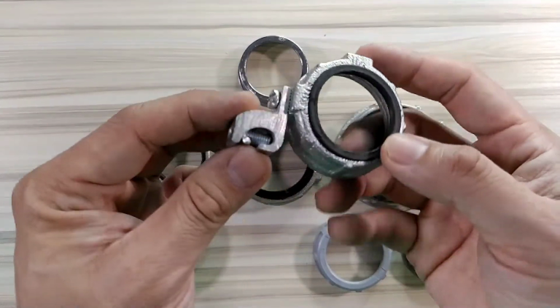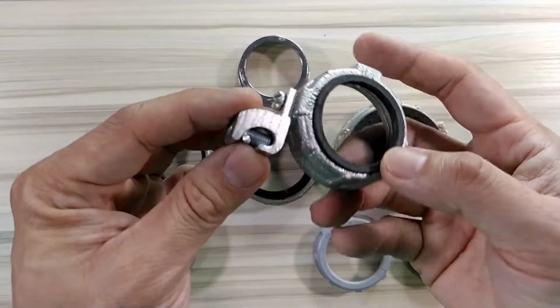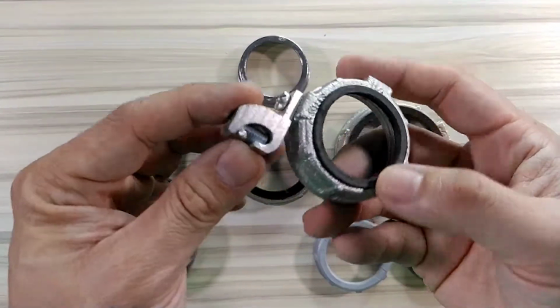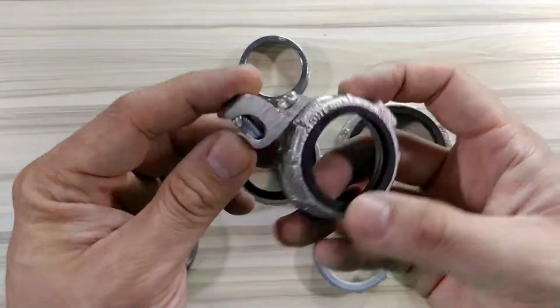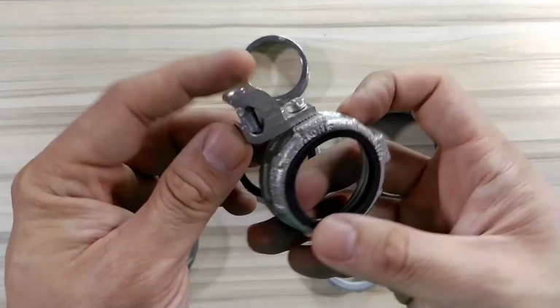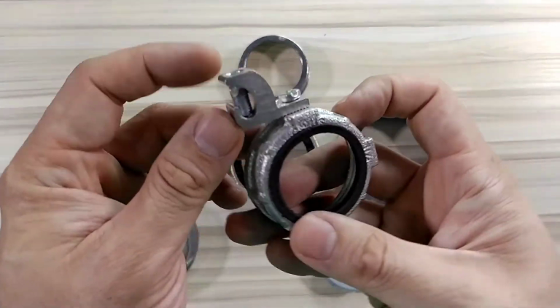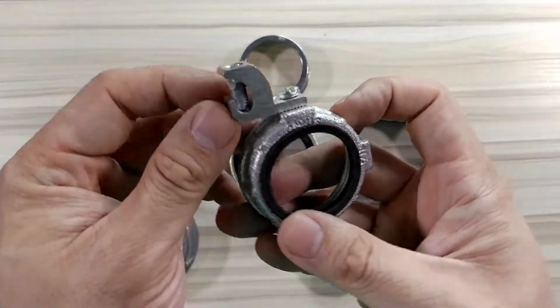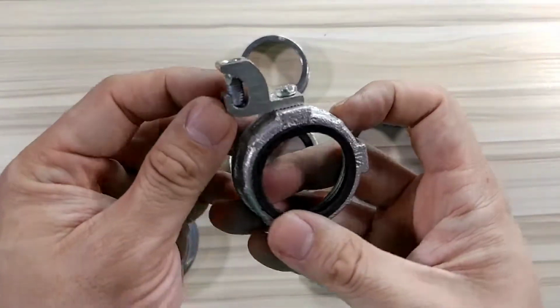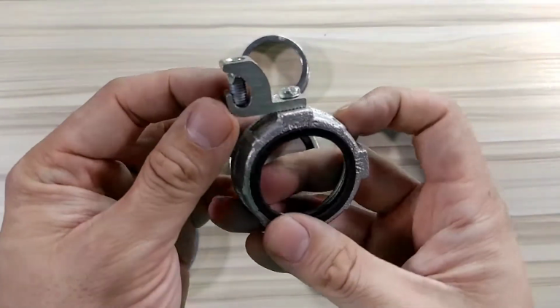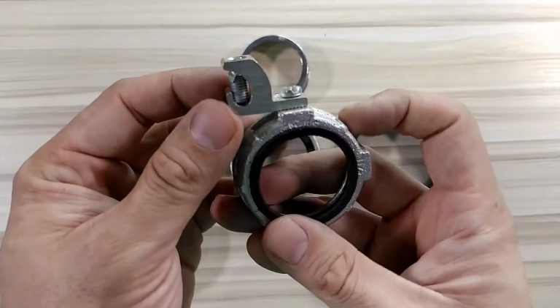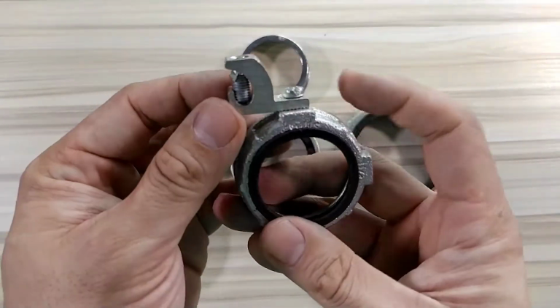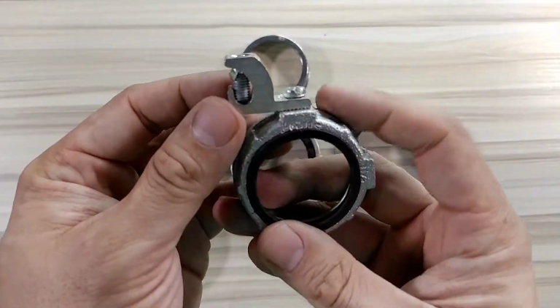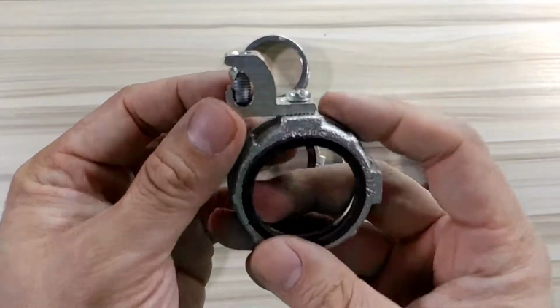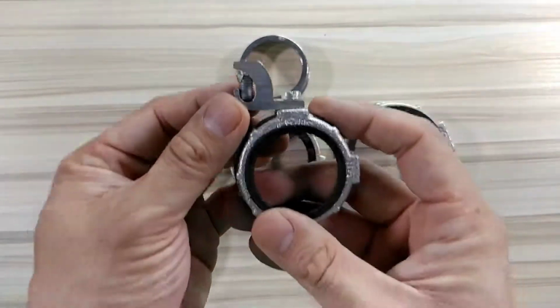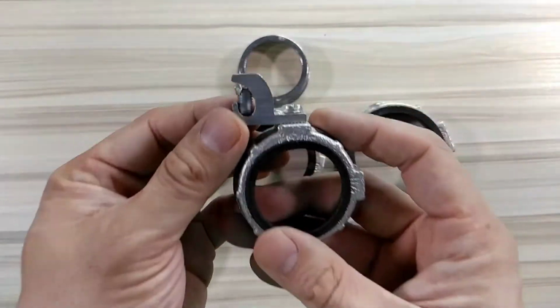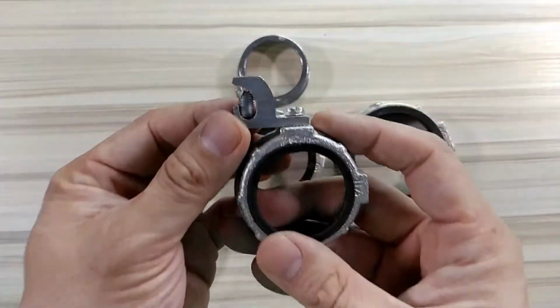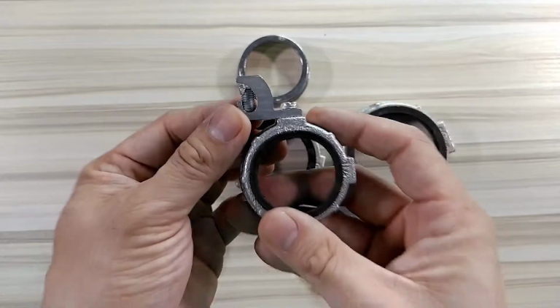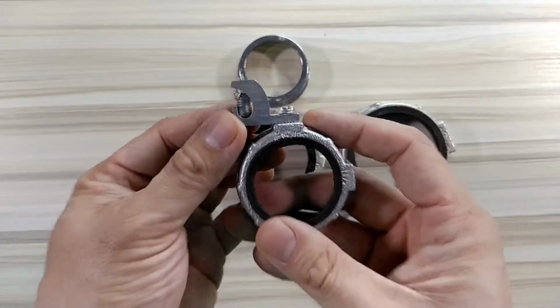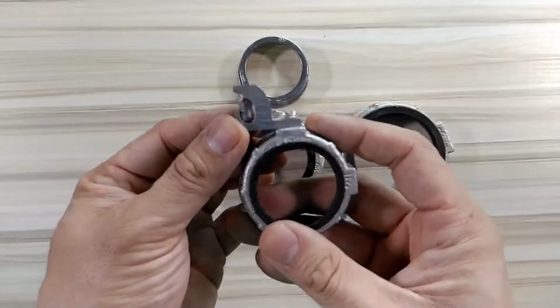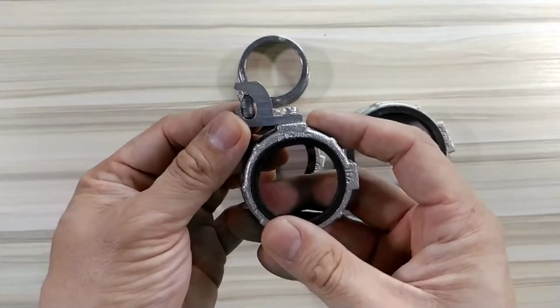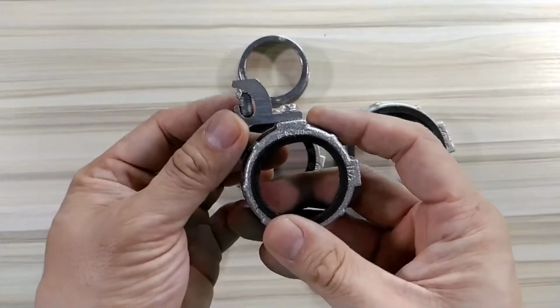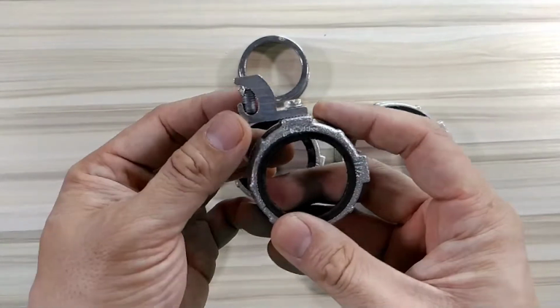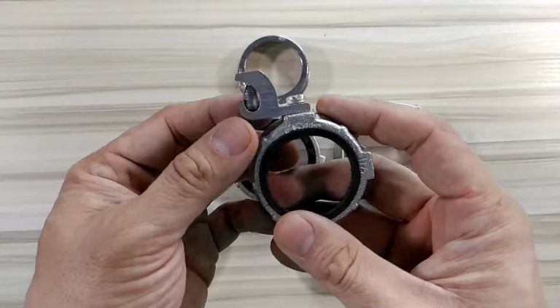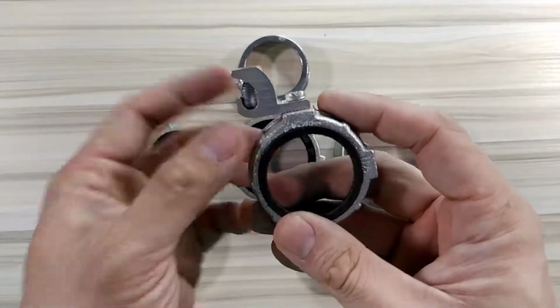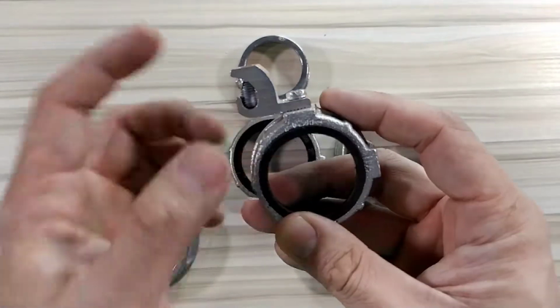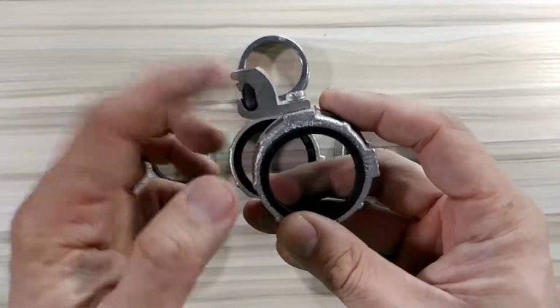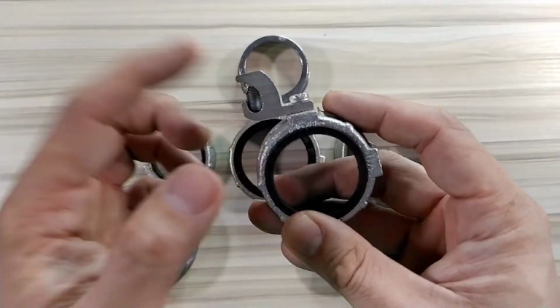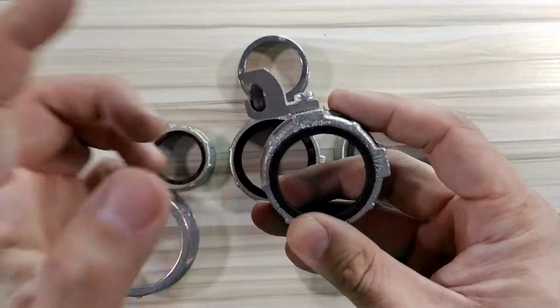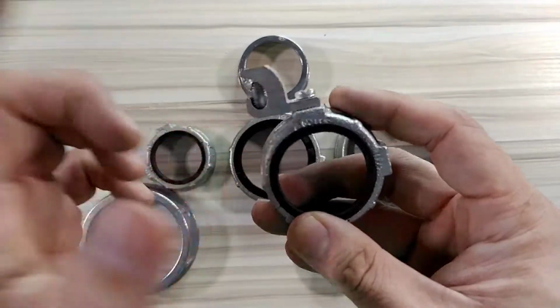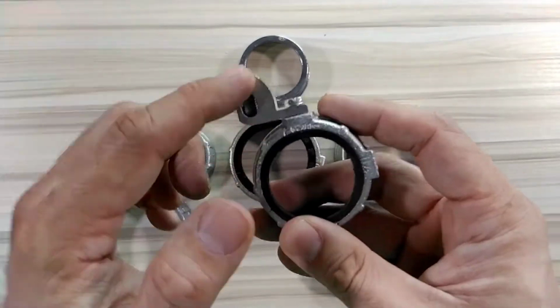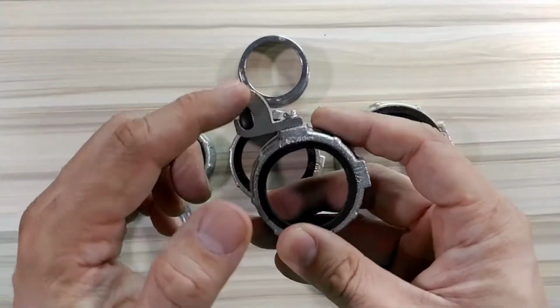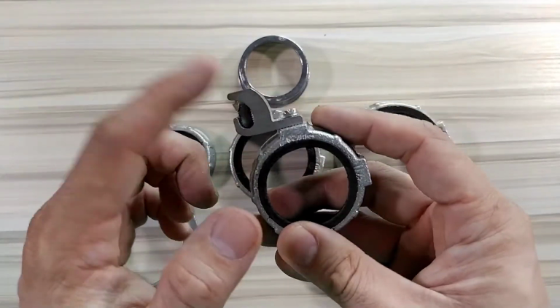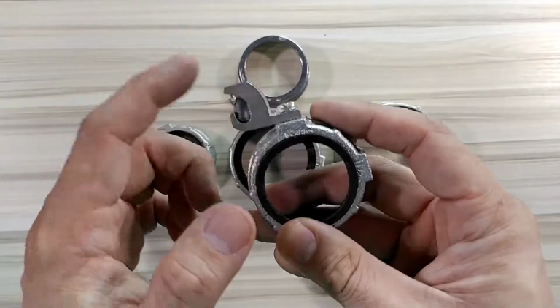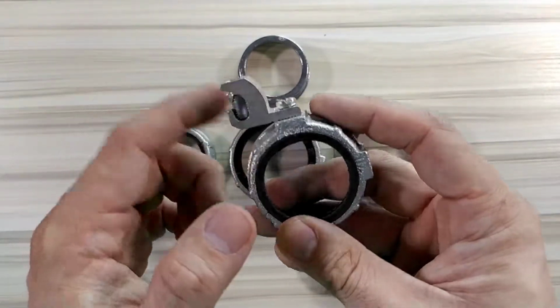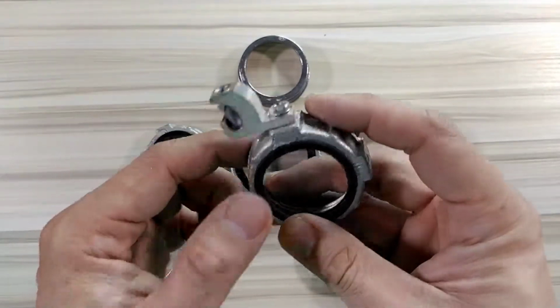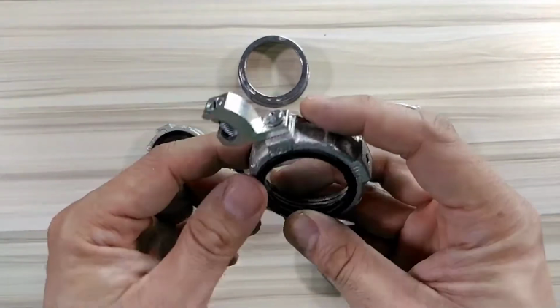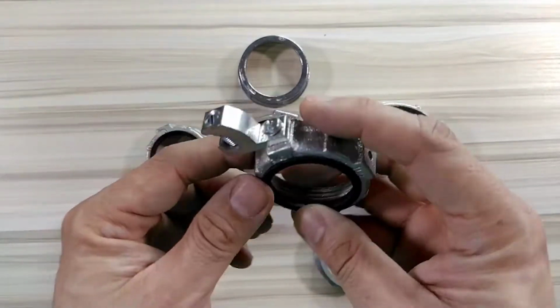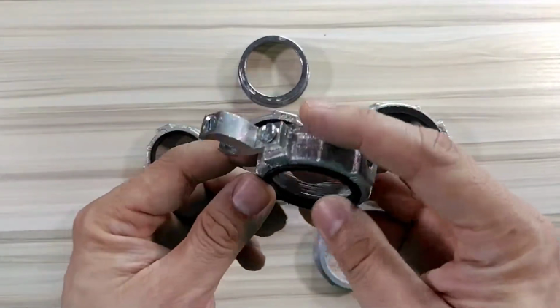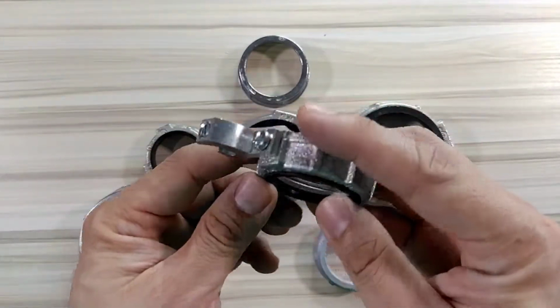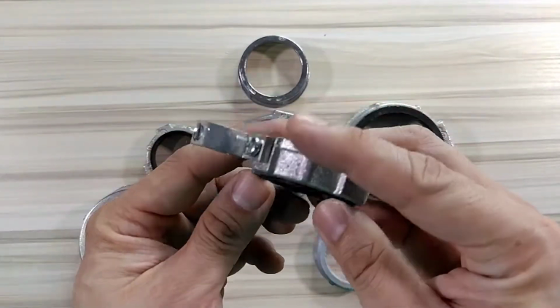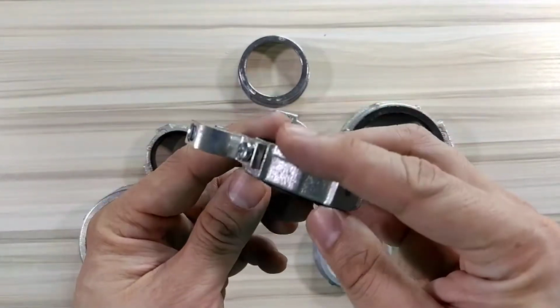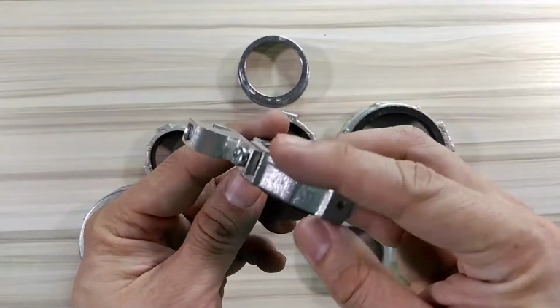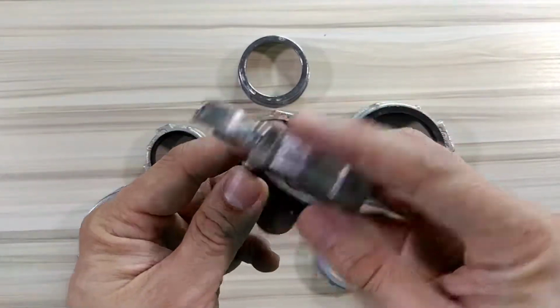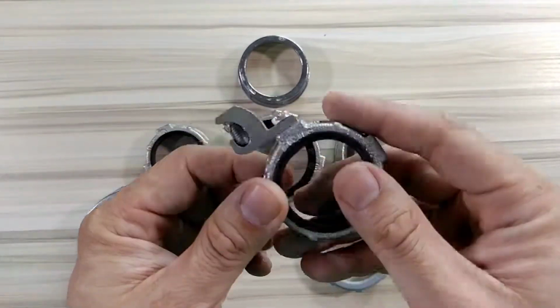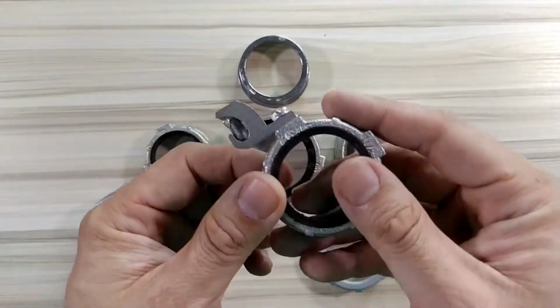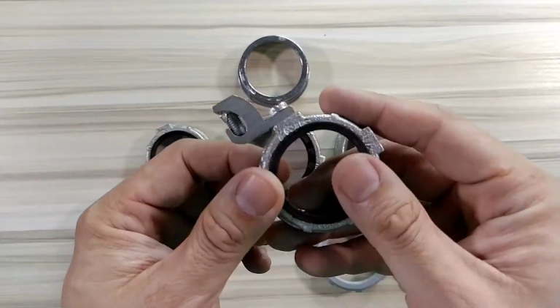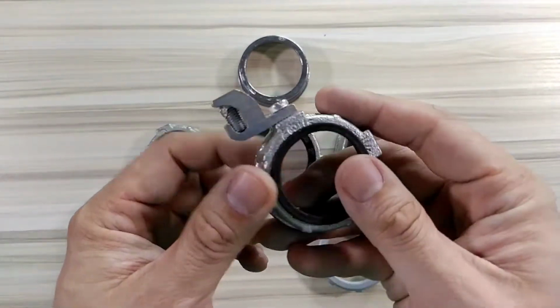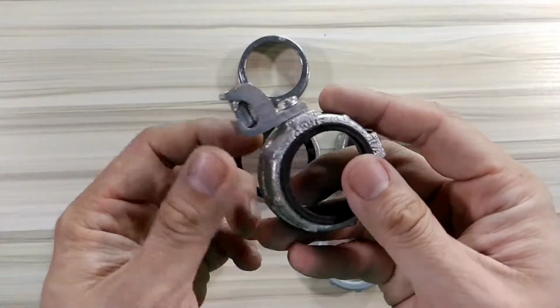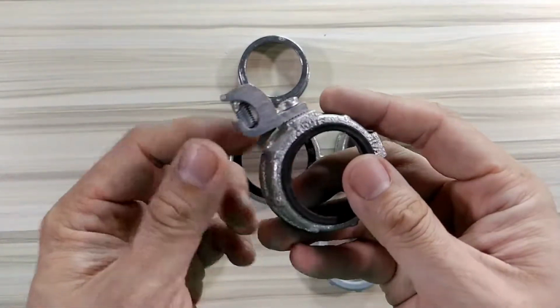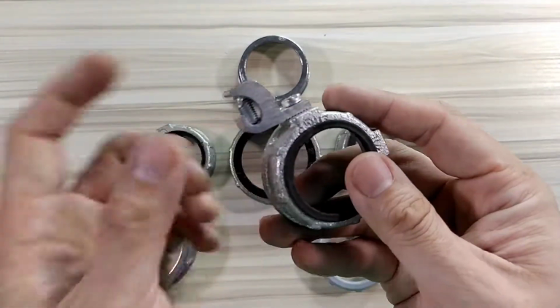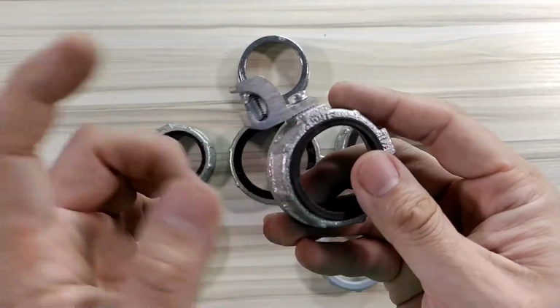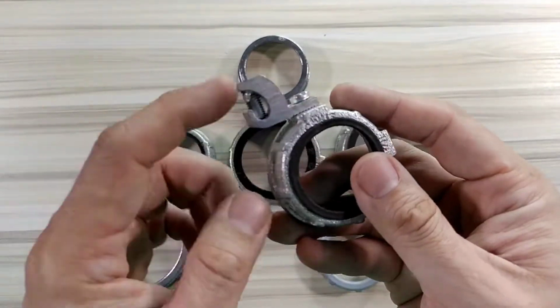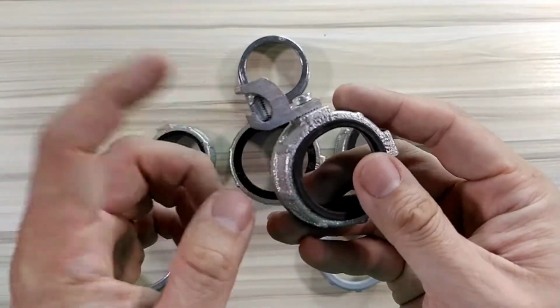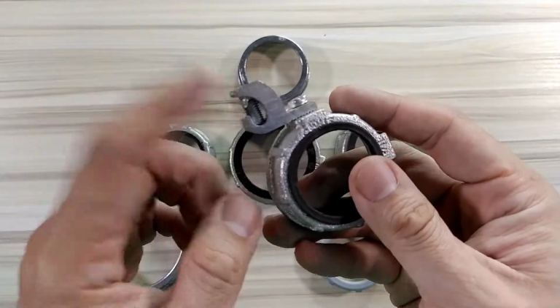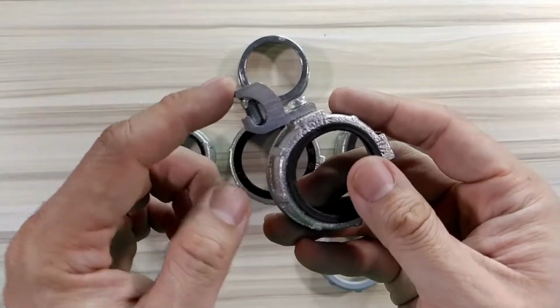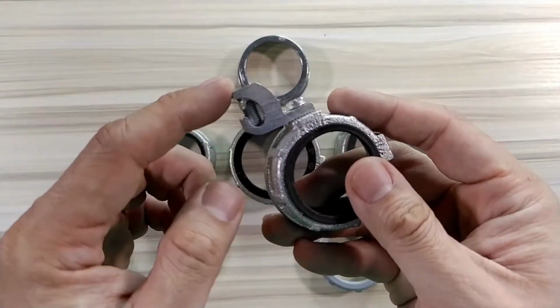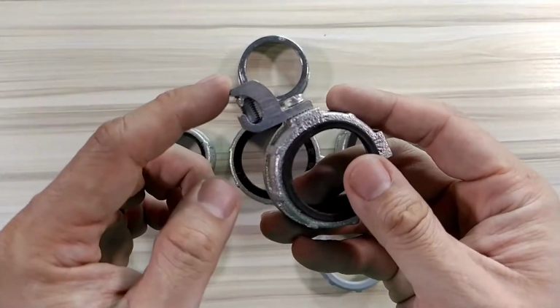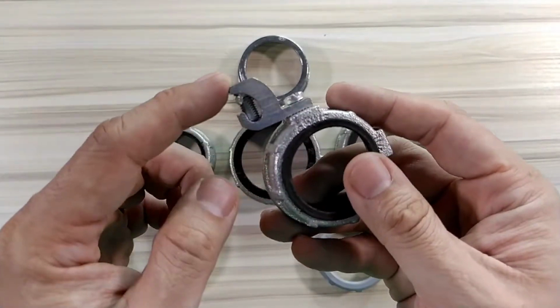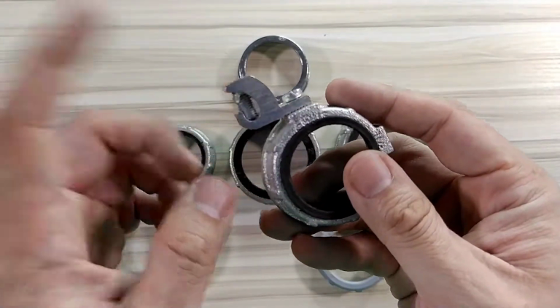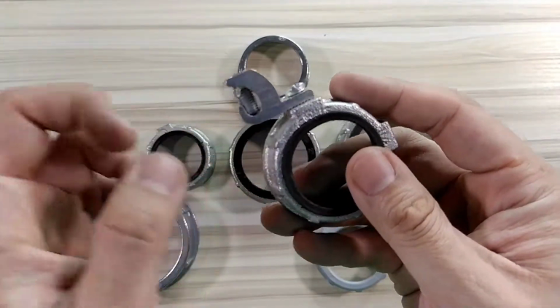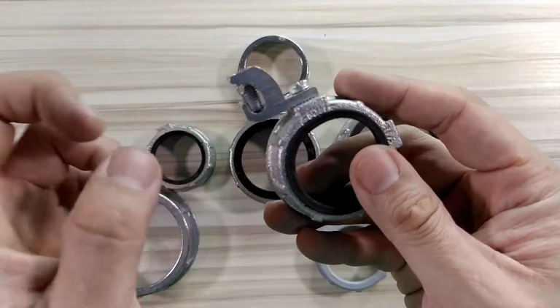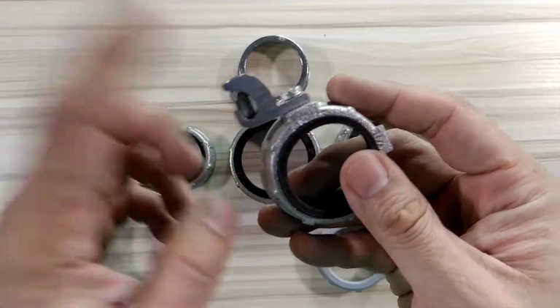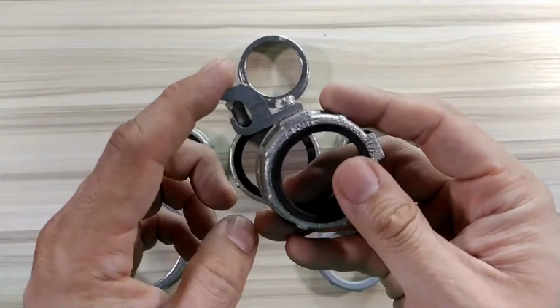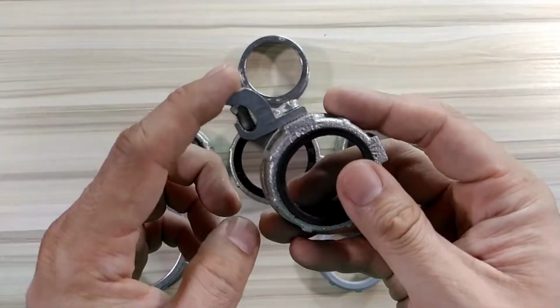Then there's the type with grounding rods — grounding leads — and this one is used to connect to the ground.